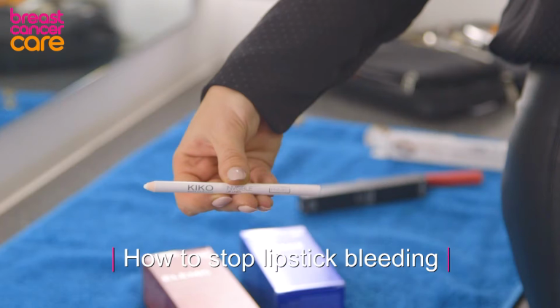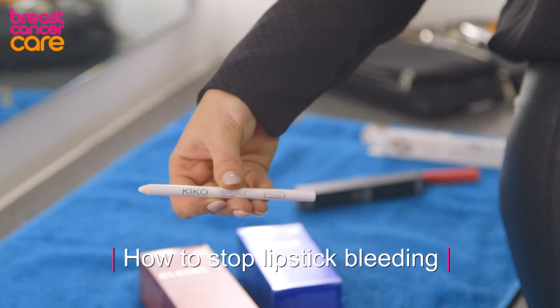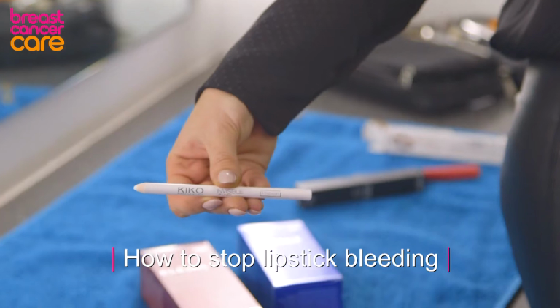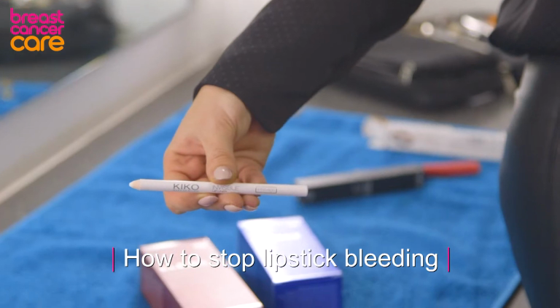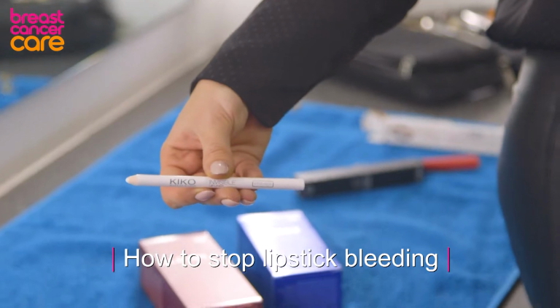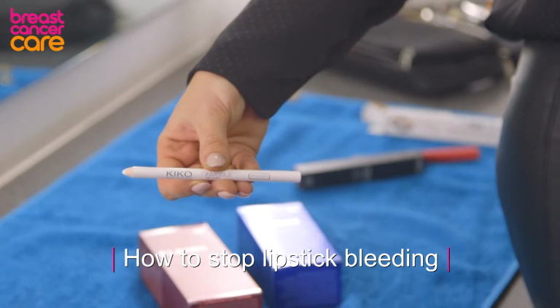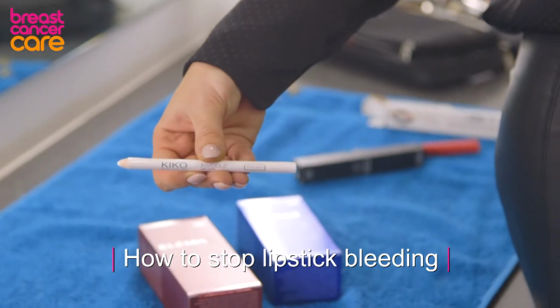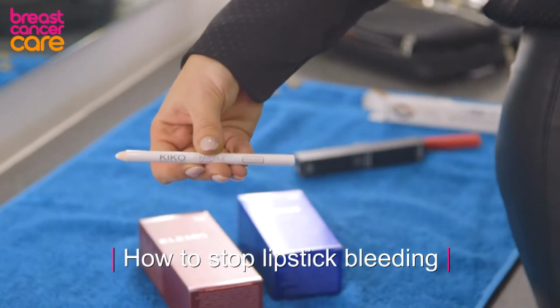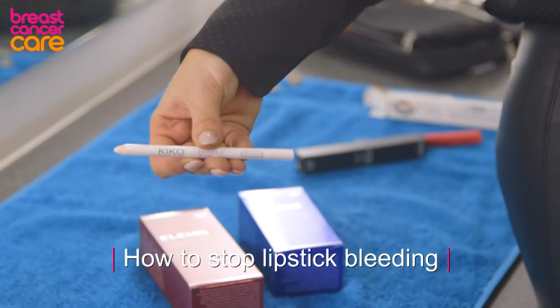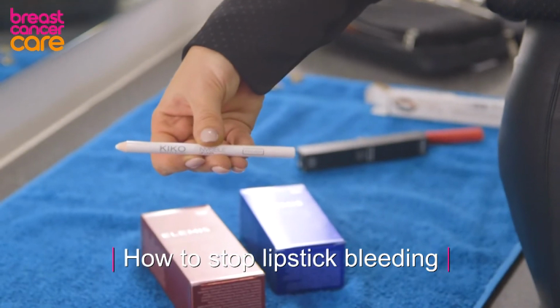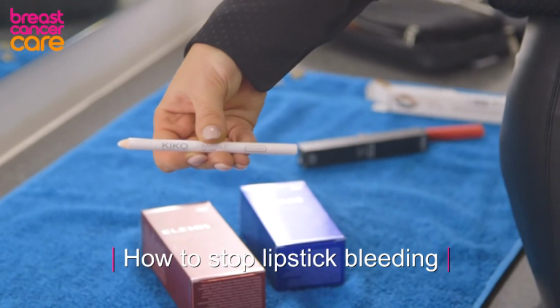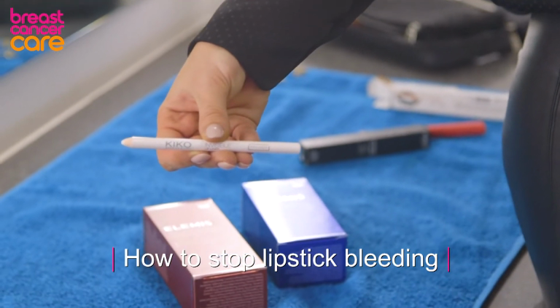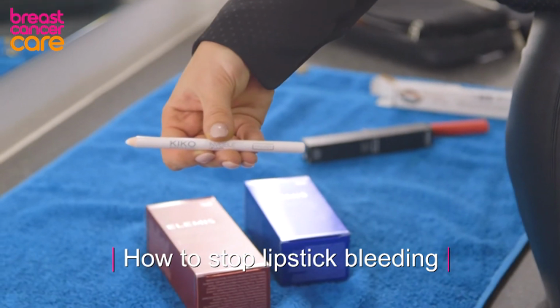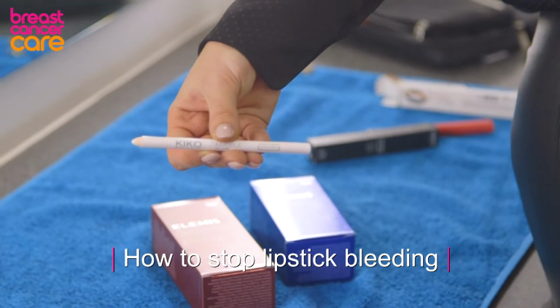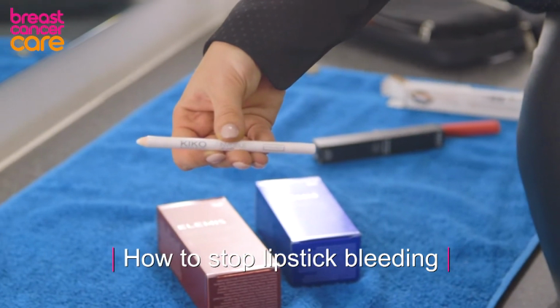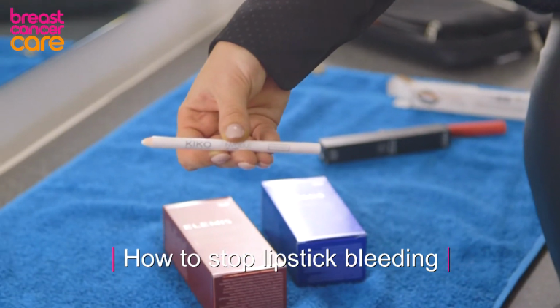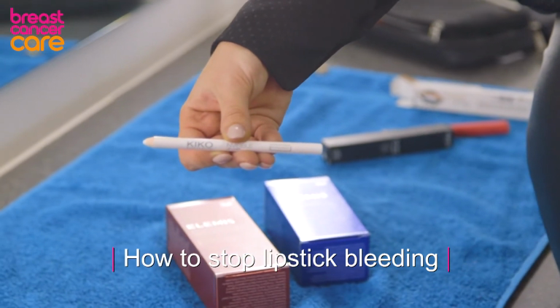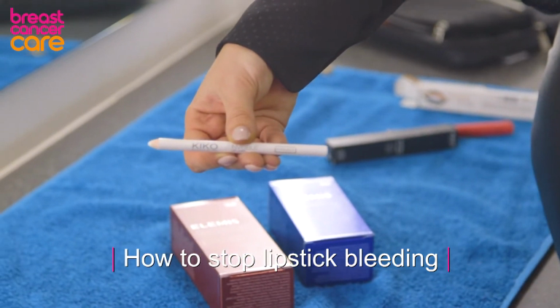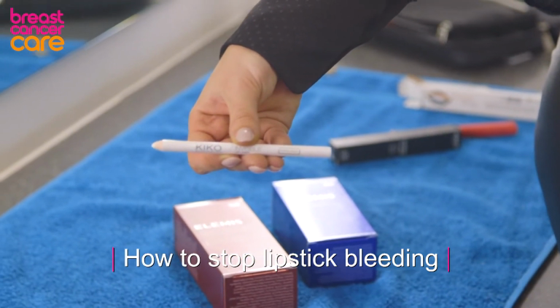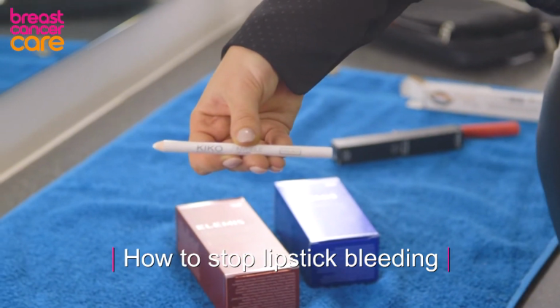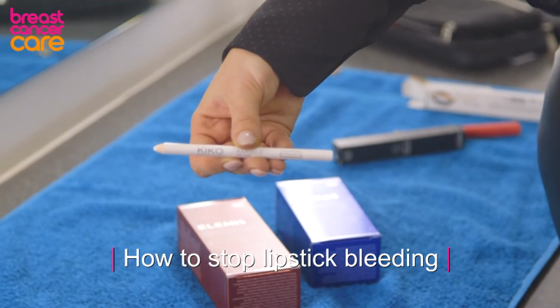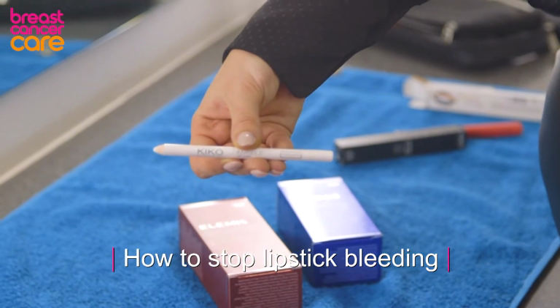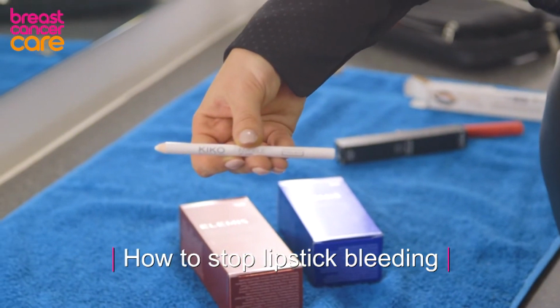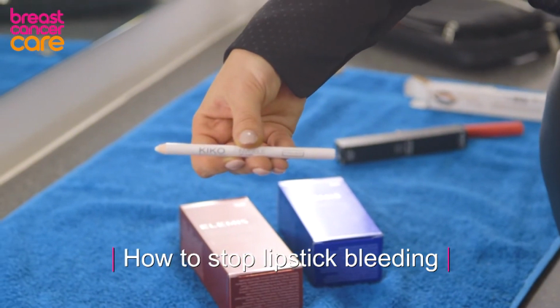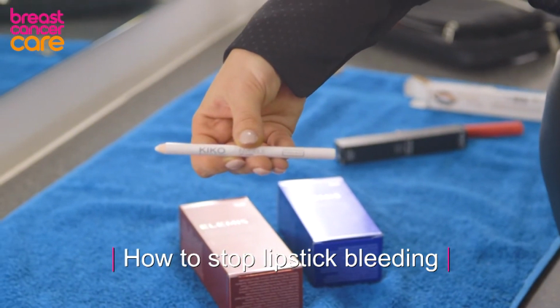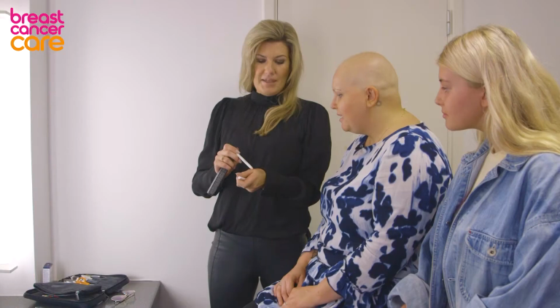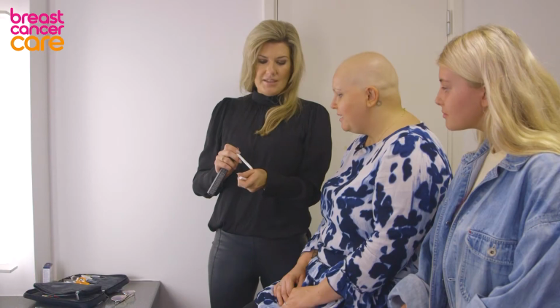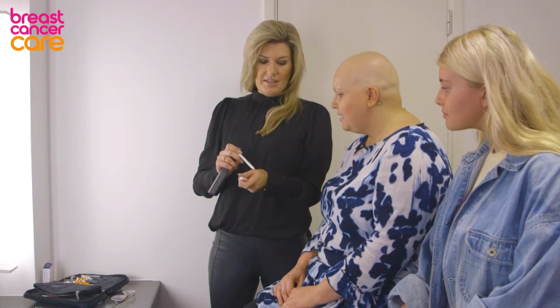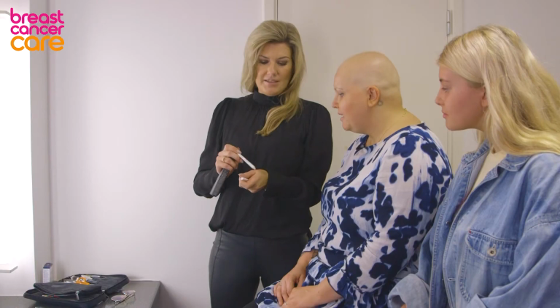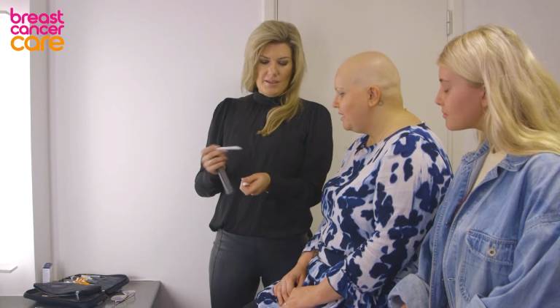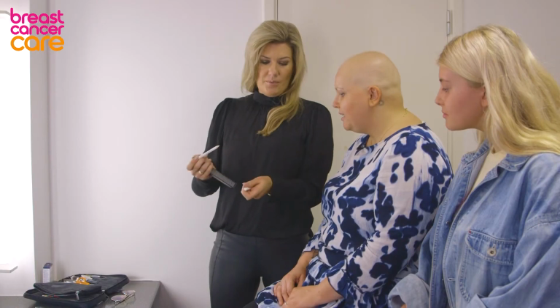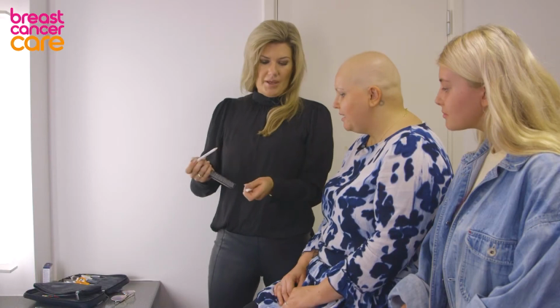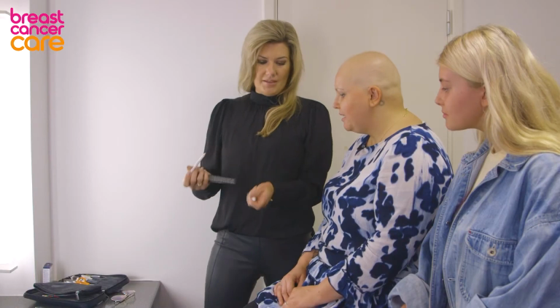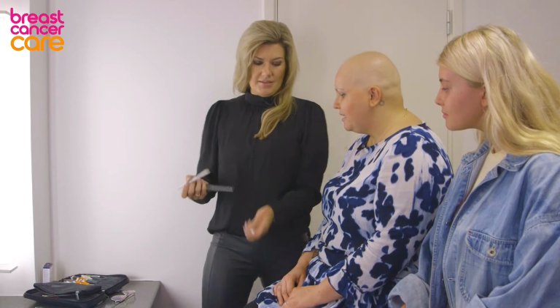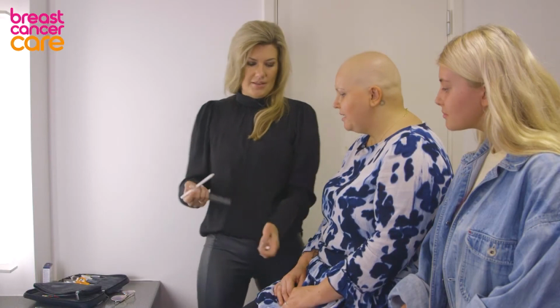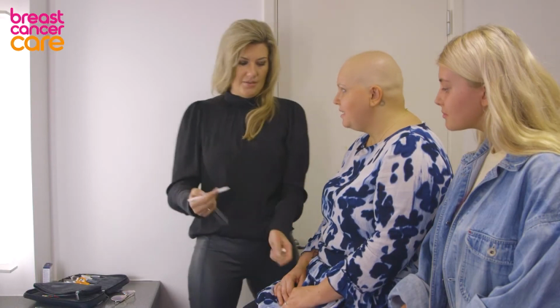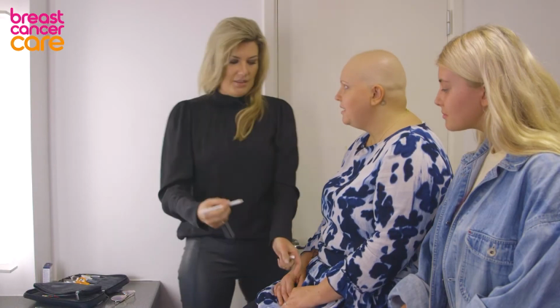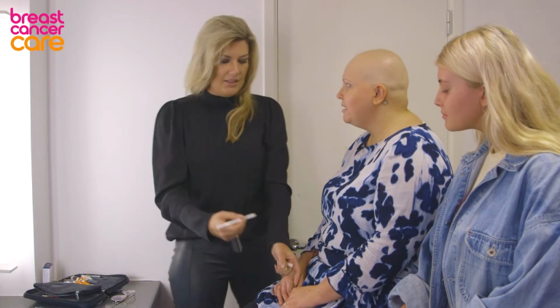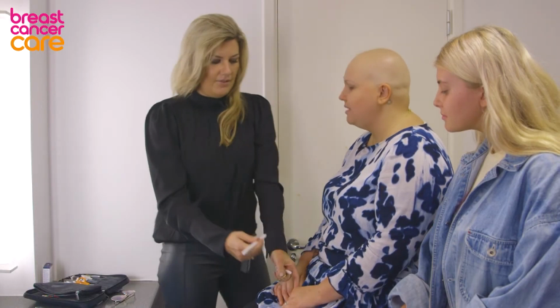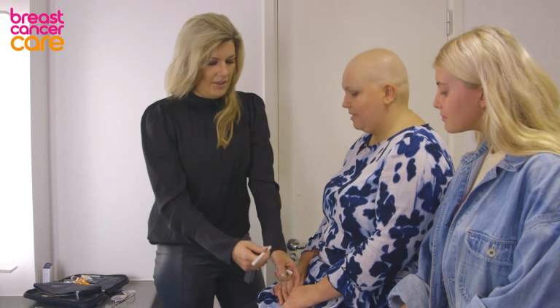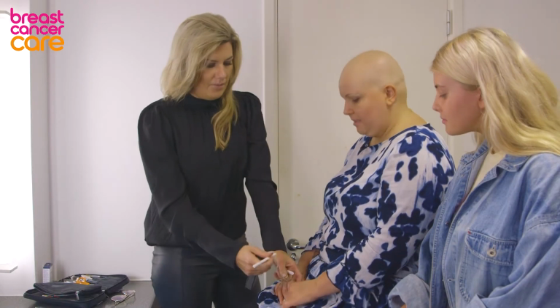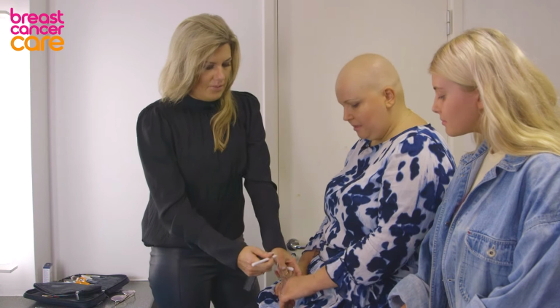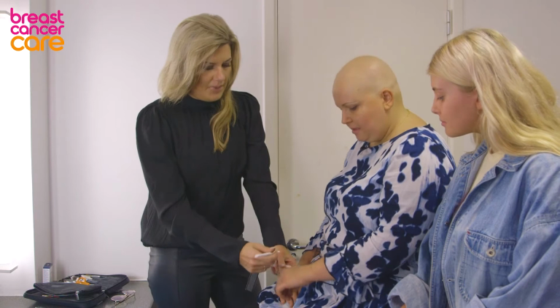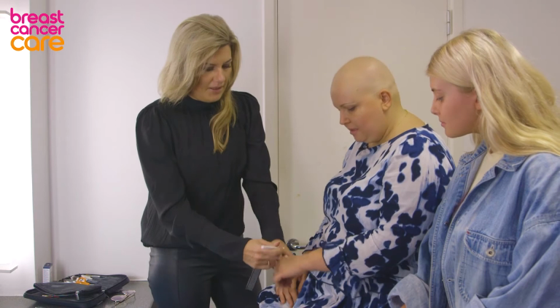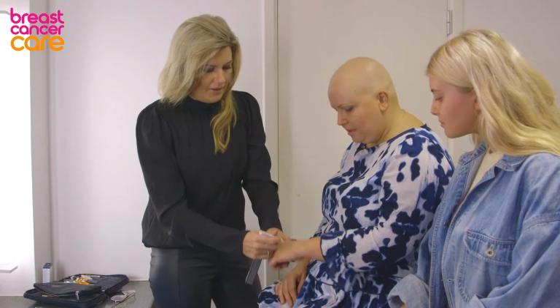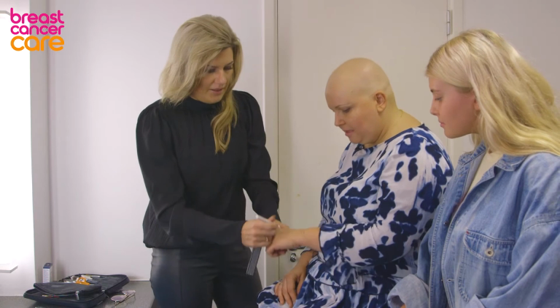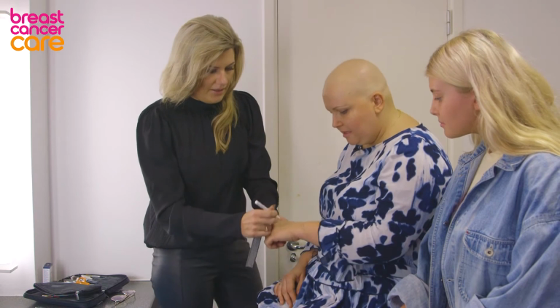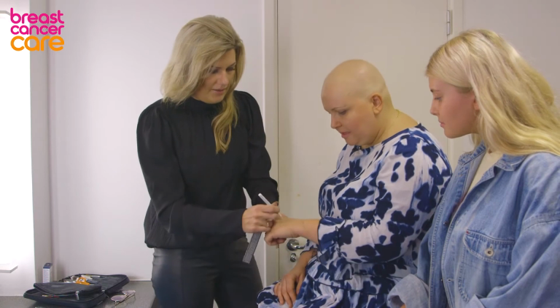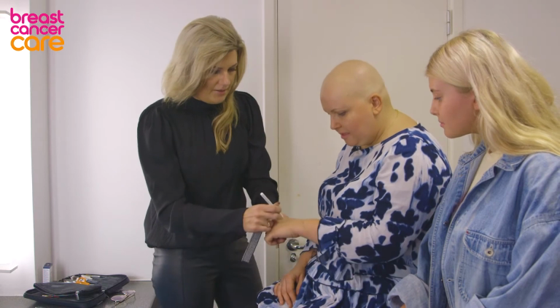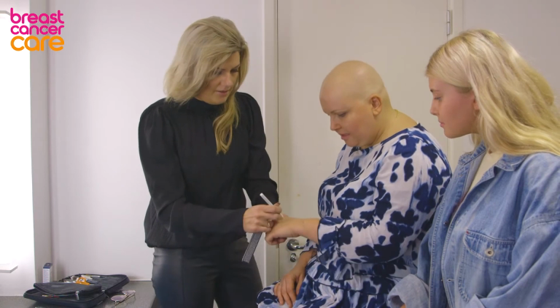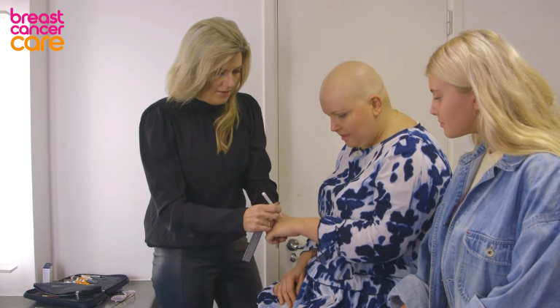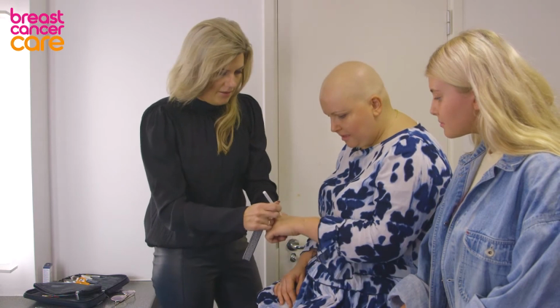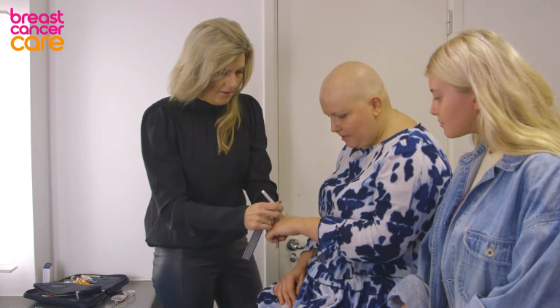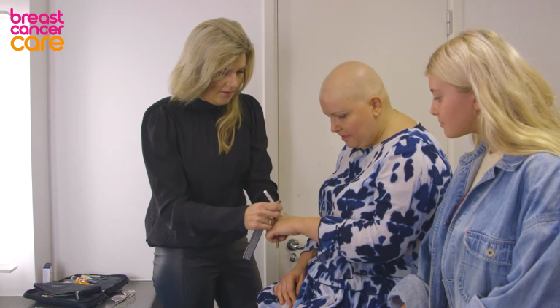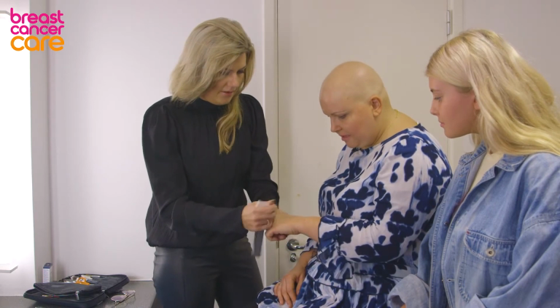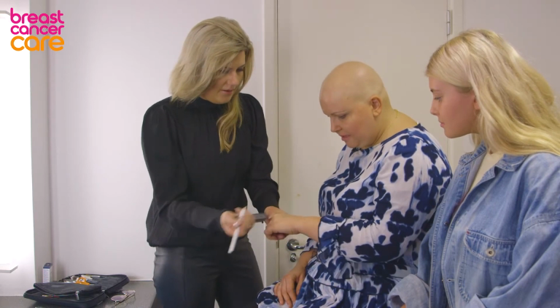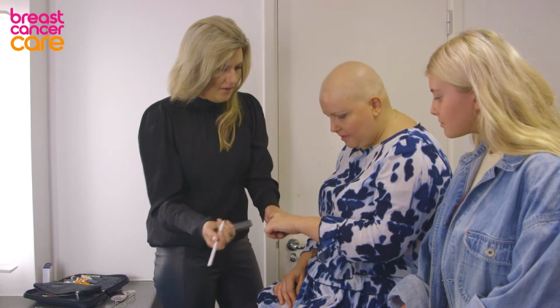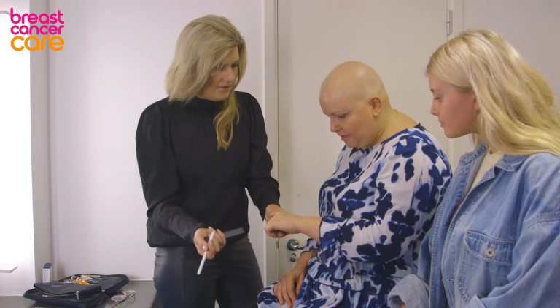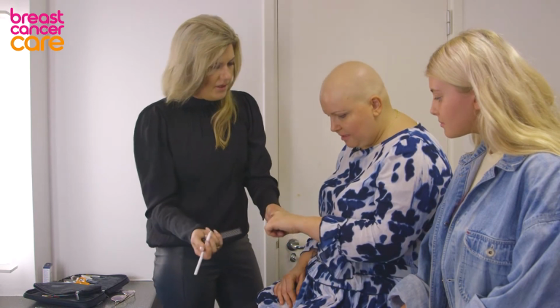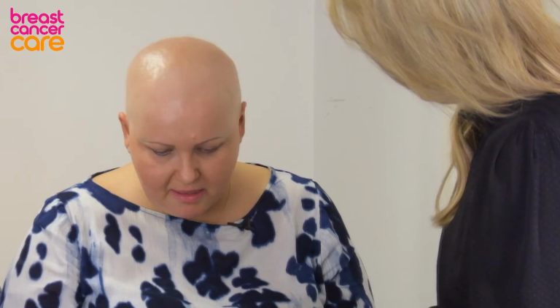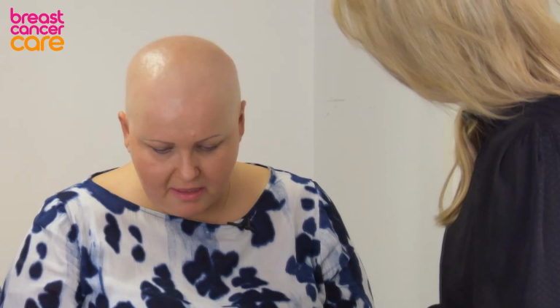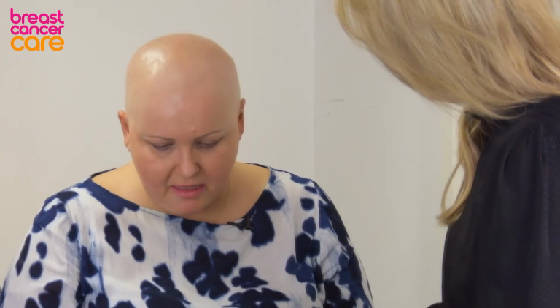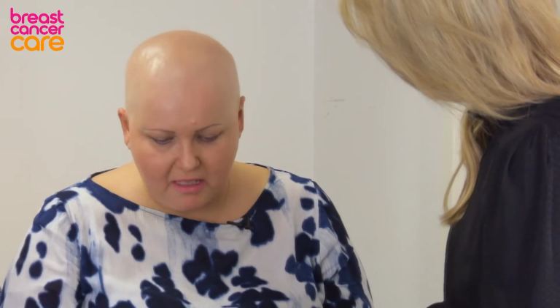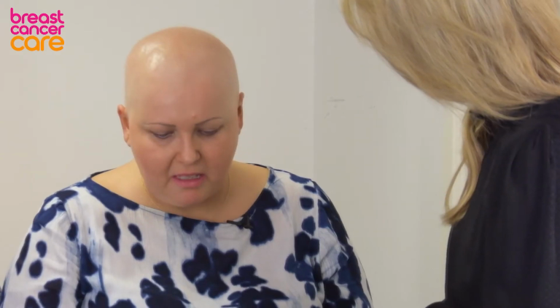This is by Kiko and it's an invisible lip liner. Basically it's like wax, so you can rub it on the back of your hand. It's quite a nice texture.